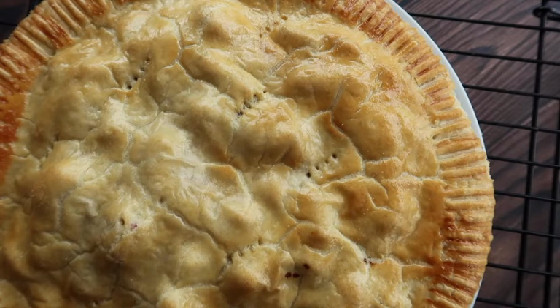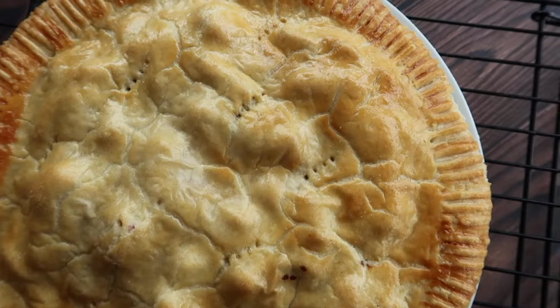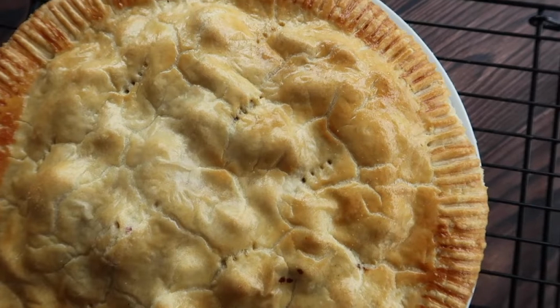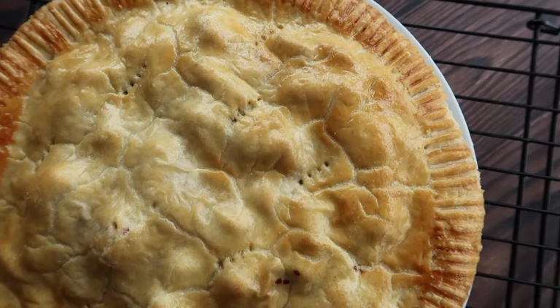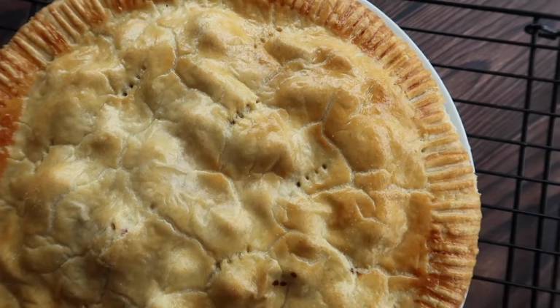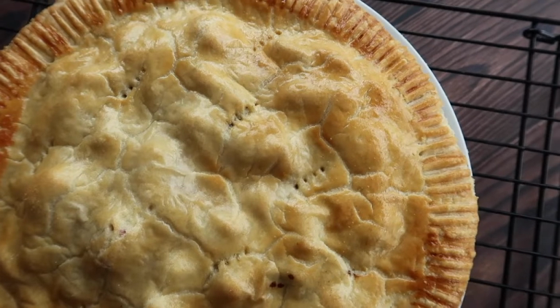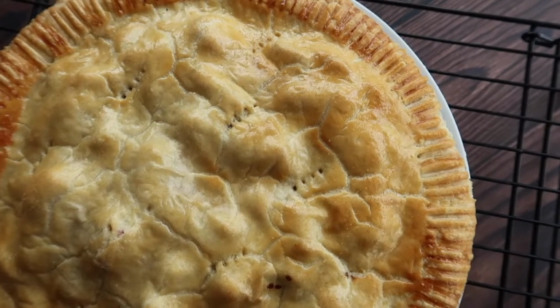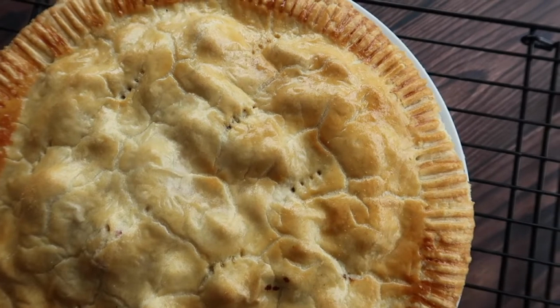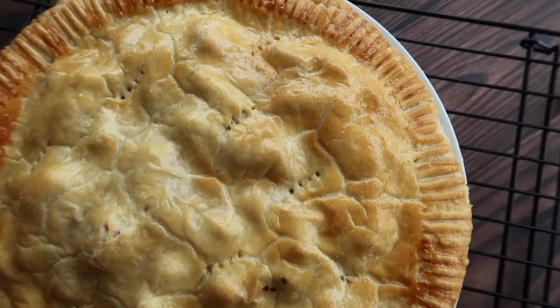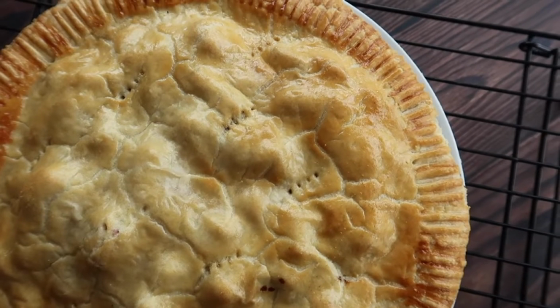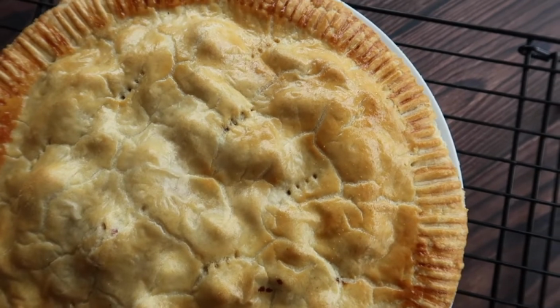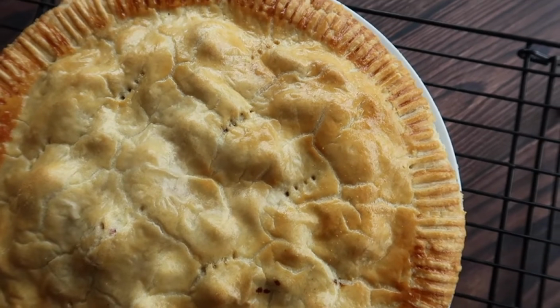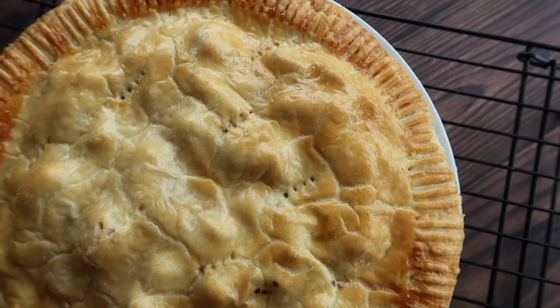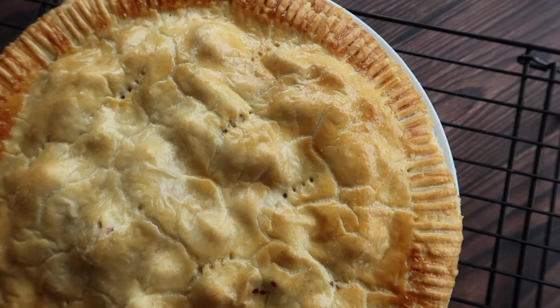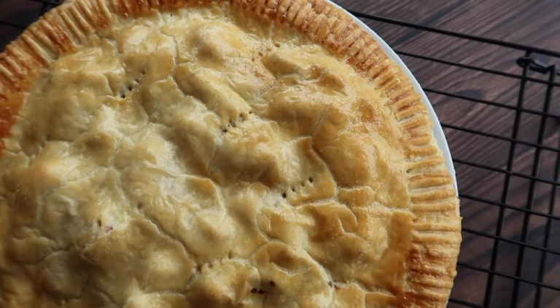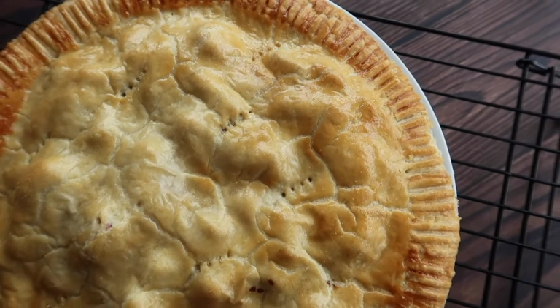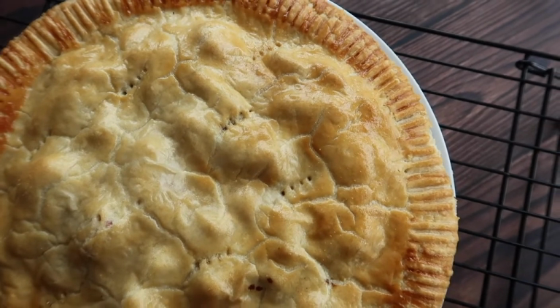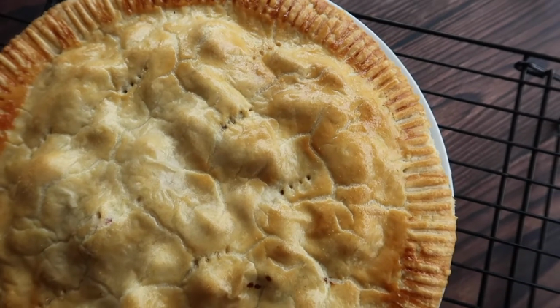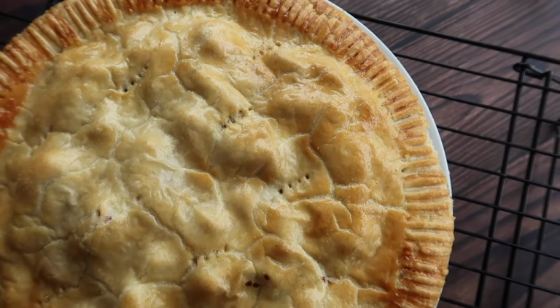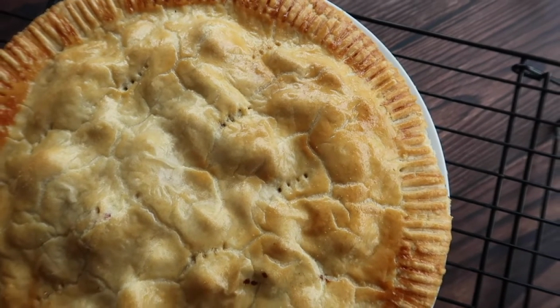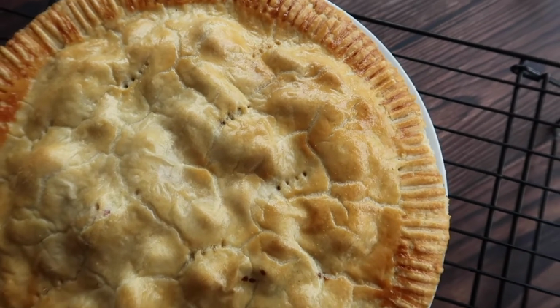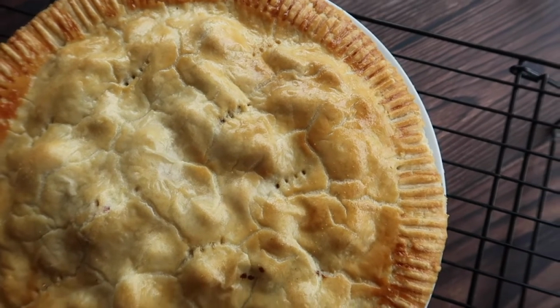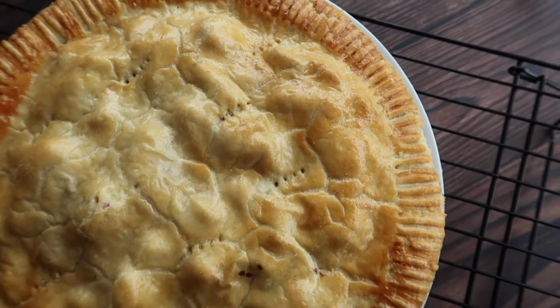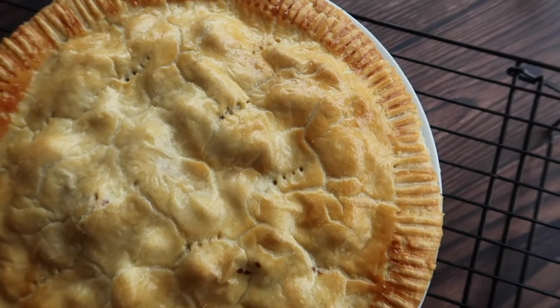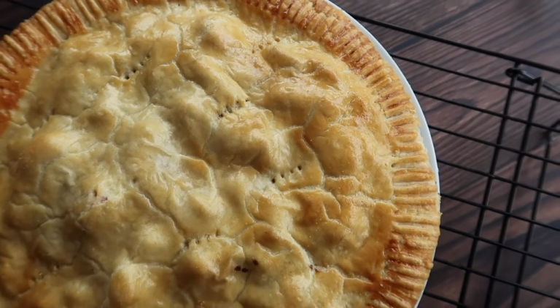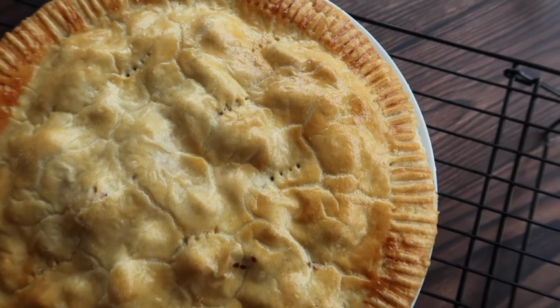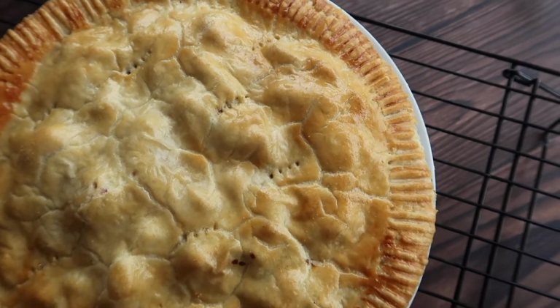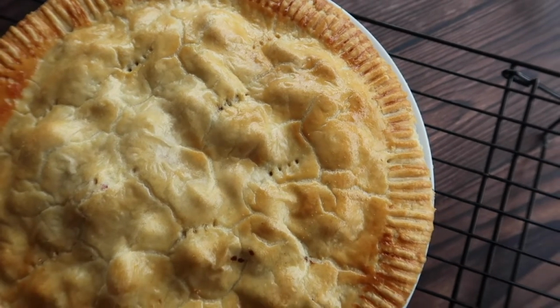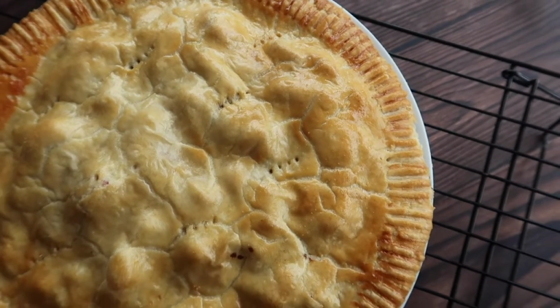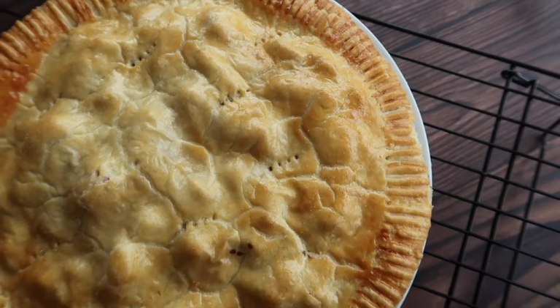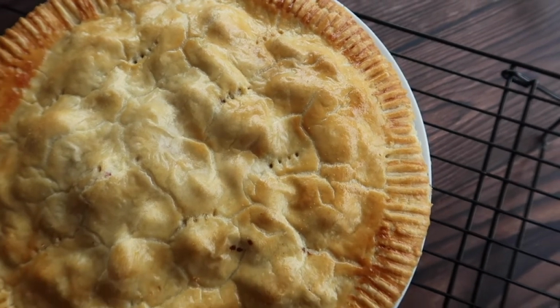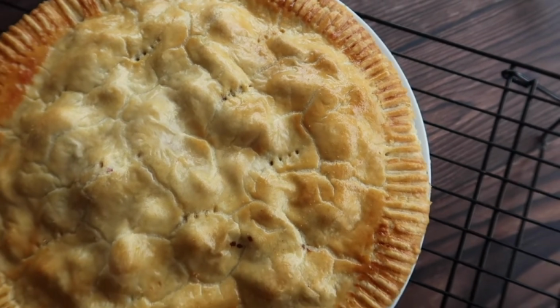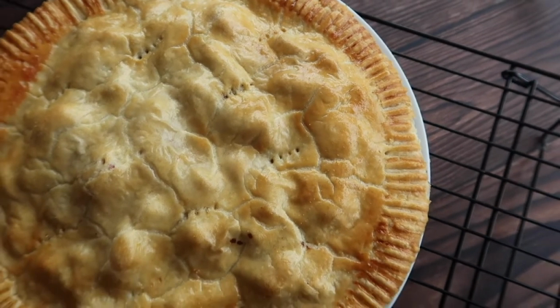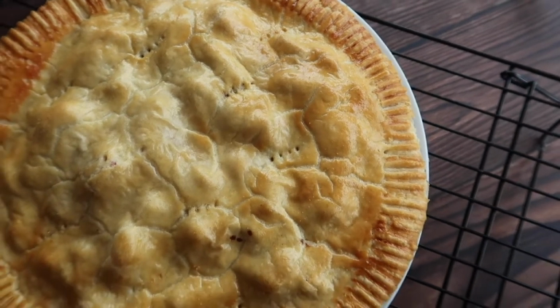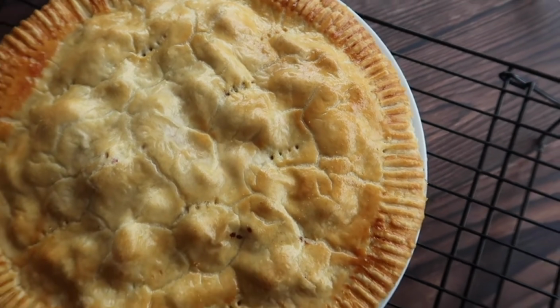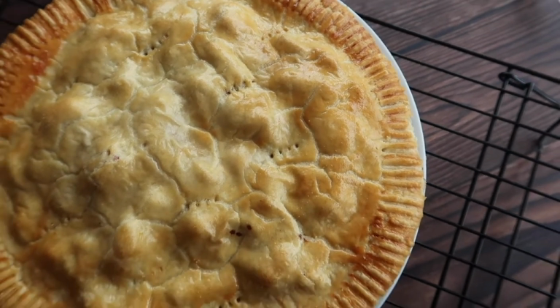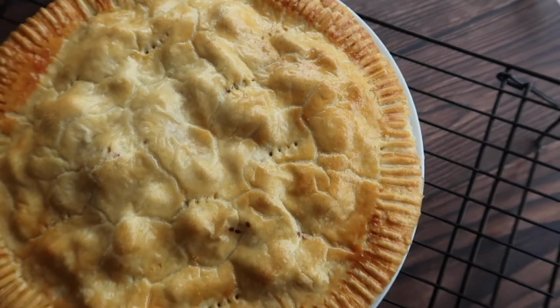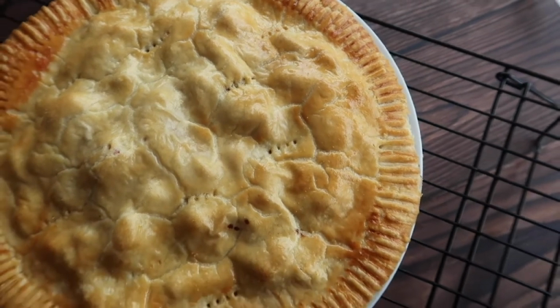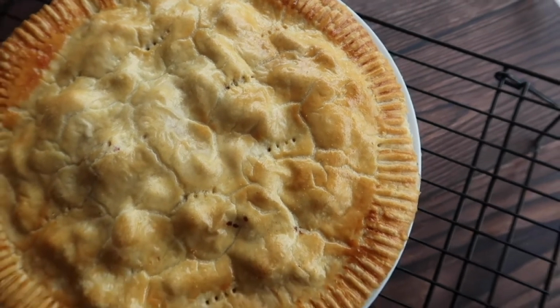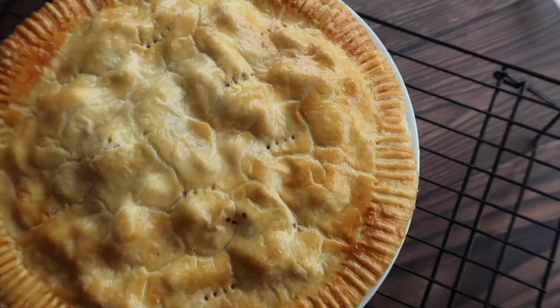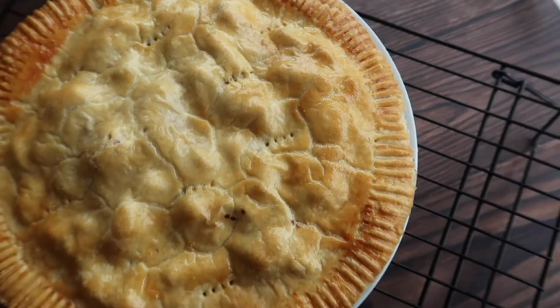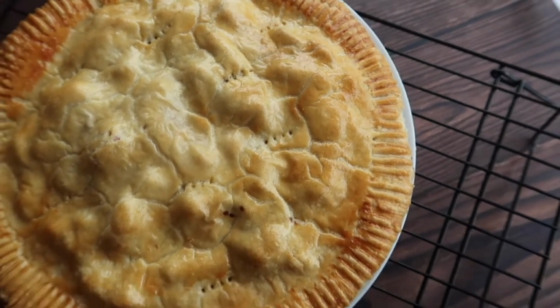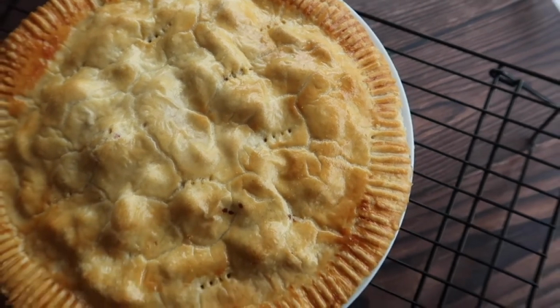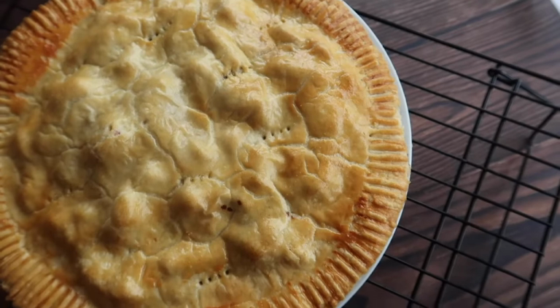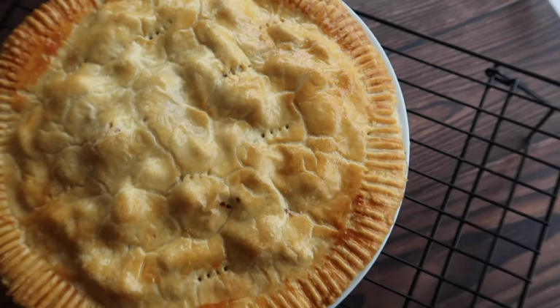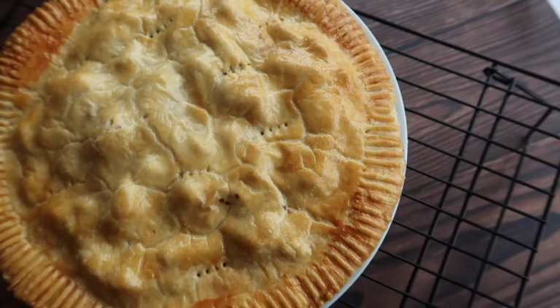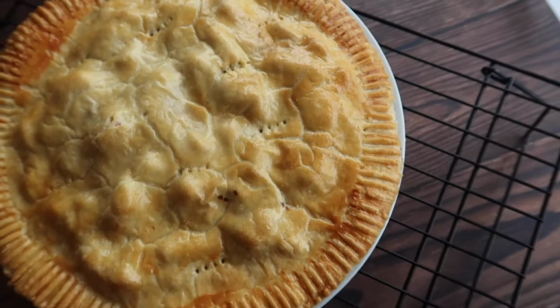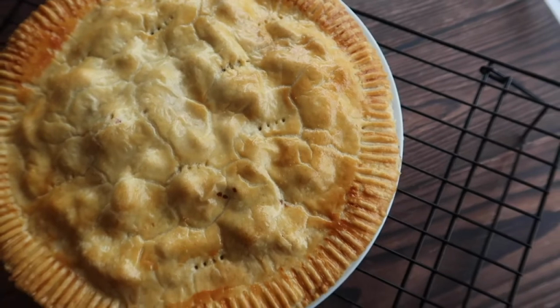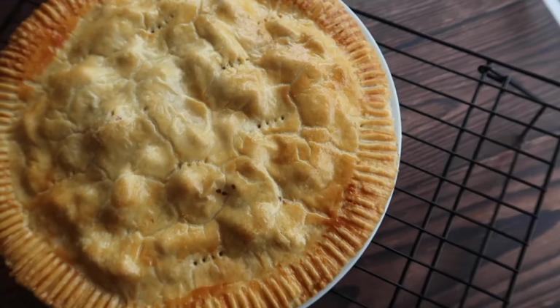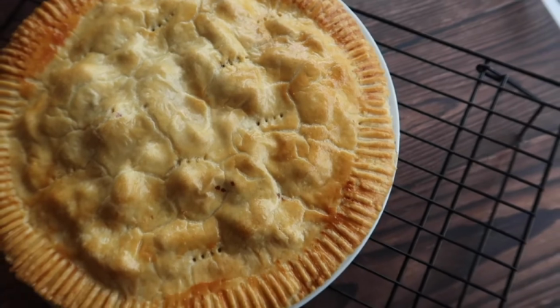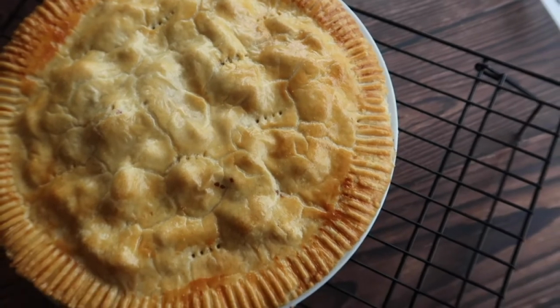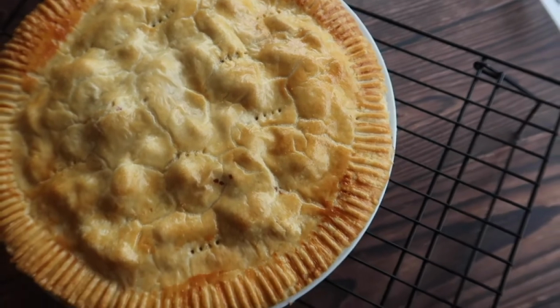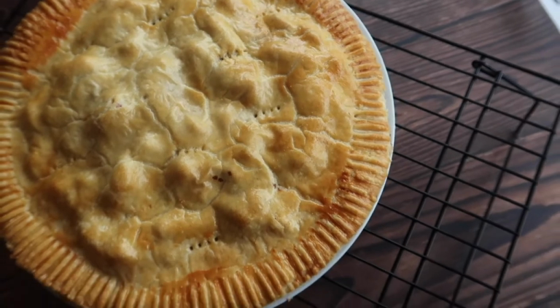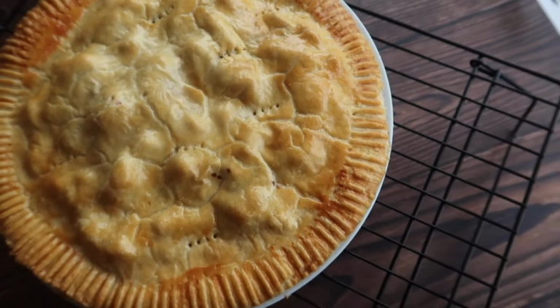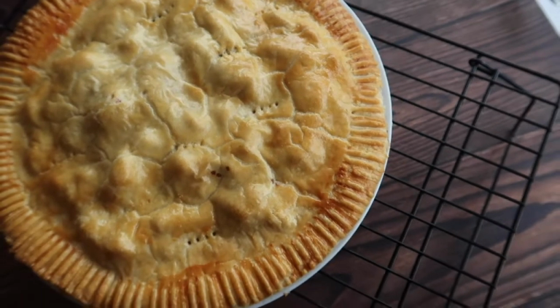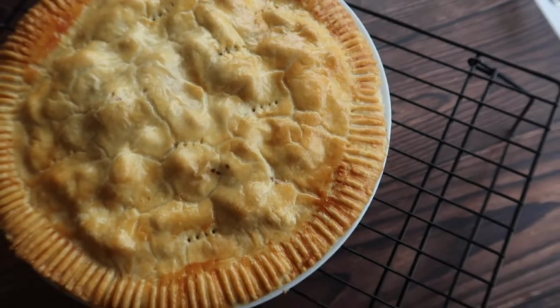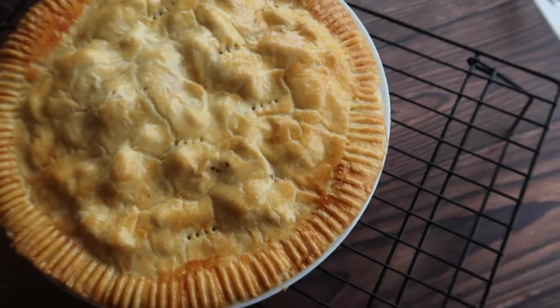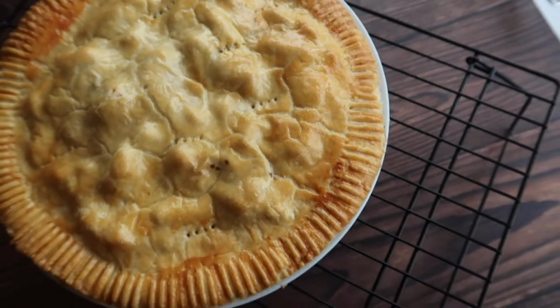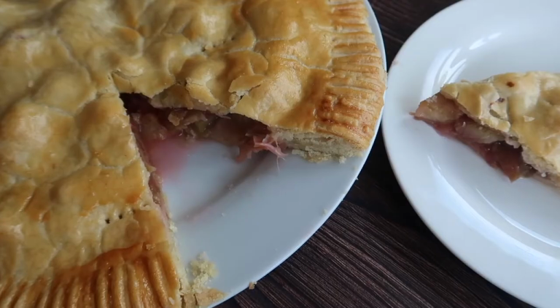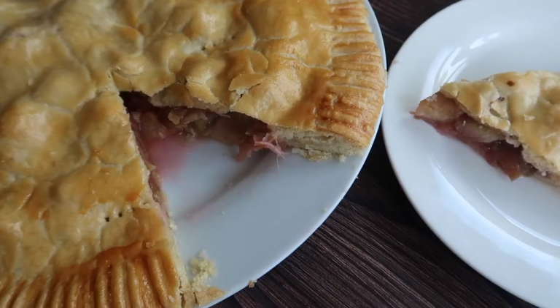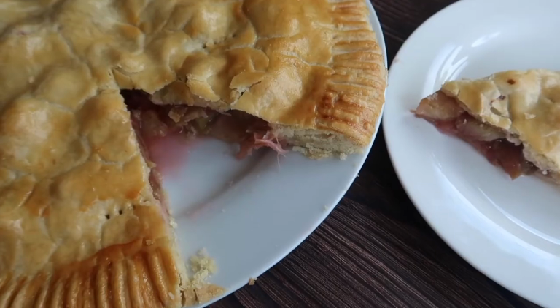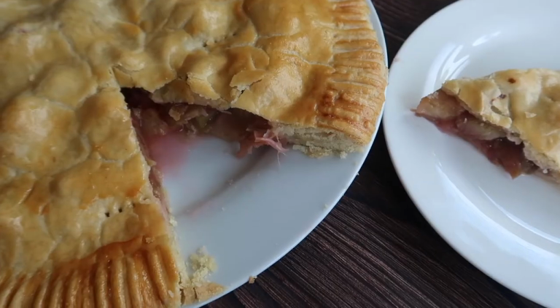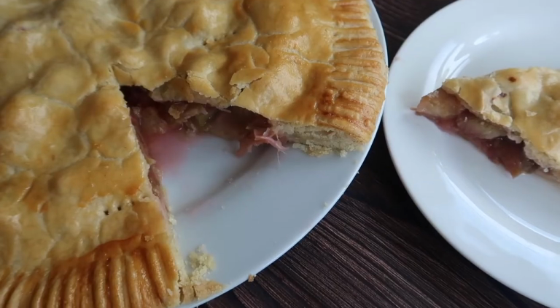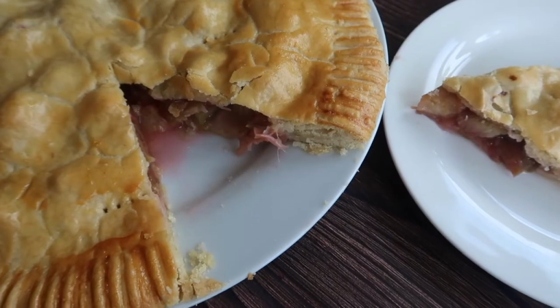What's up guys? Welcome back to my channel. In today's video we are making a beautiful seasonal rhubarb tart.